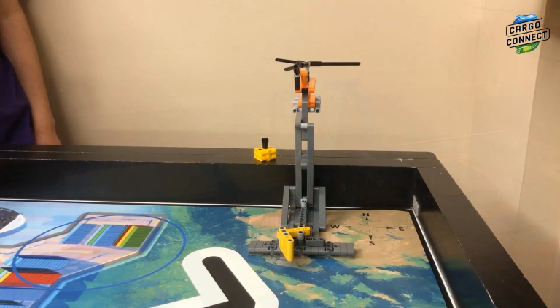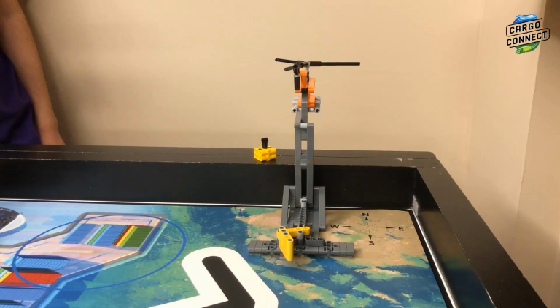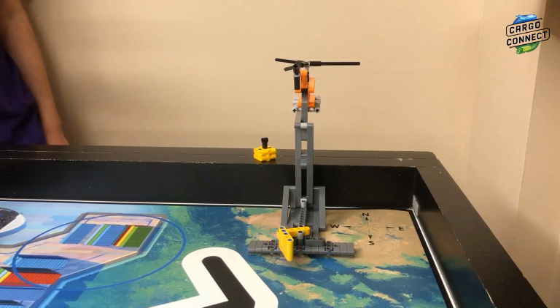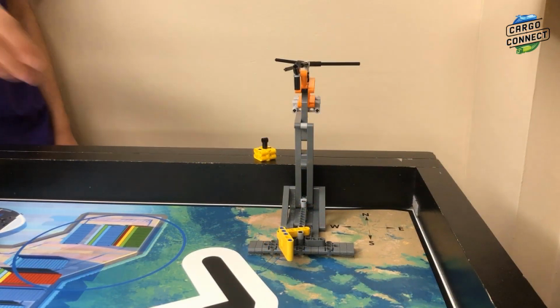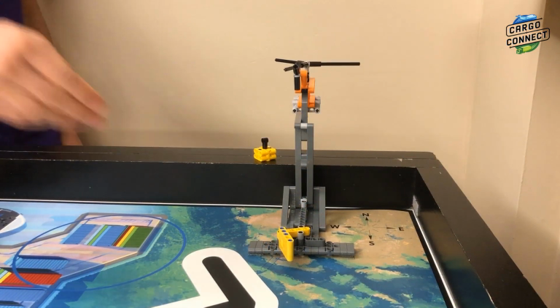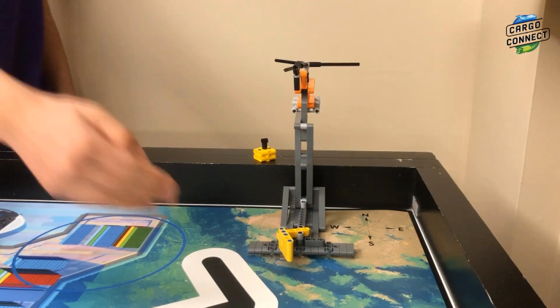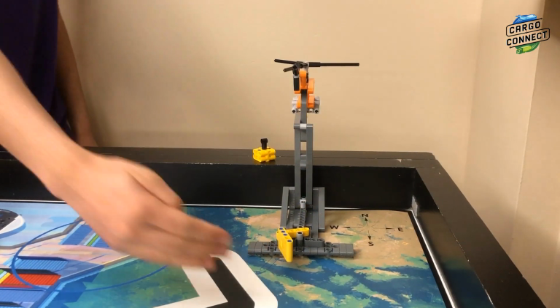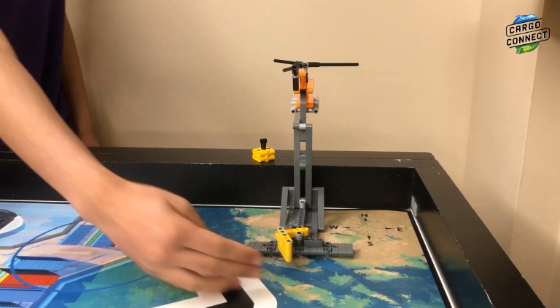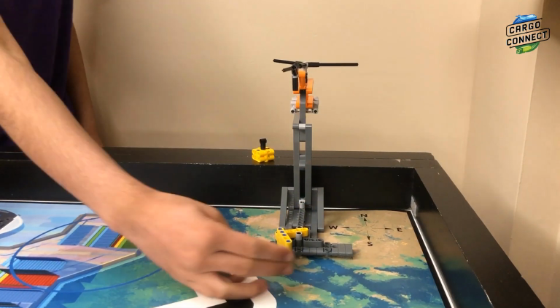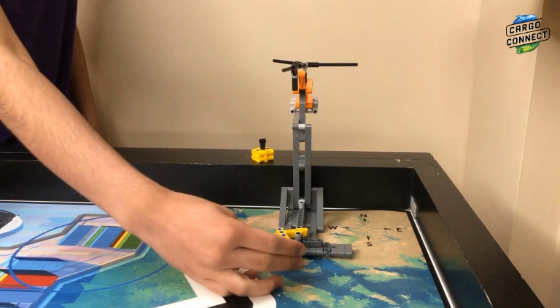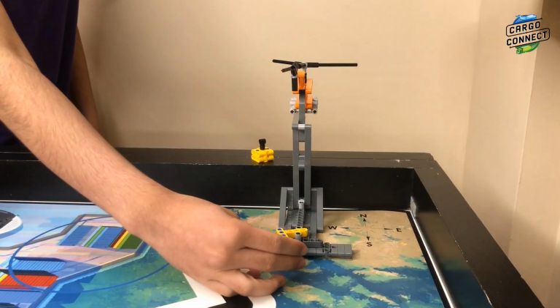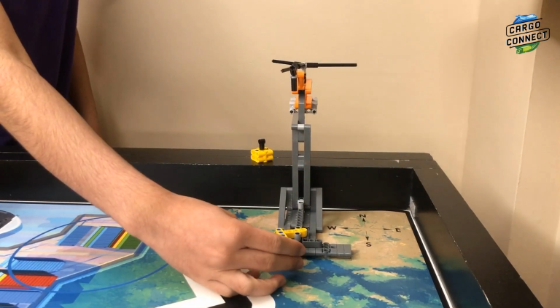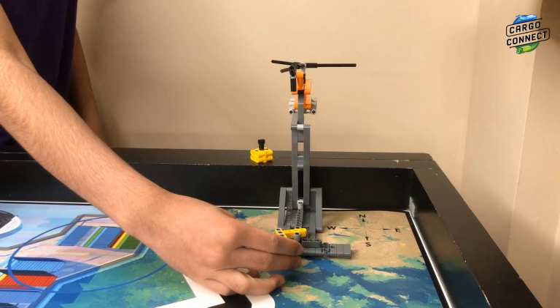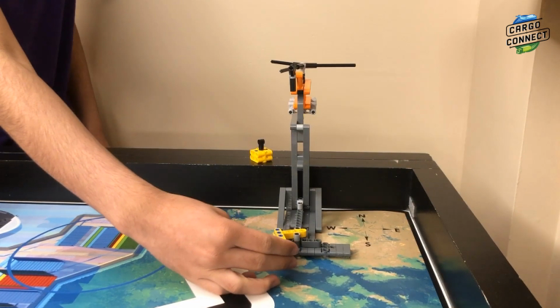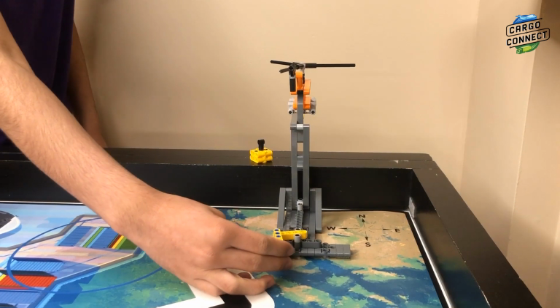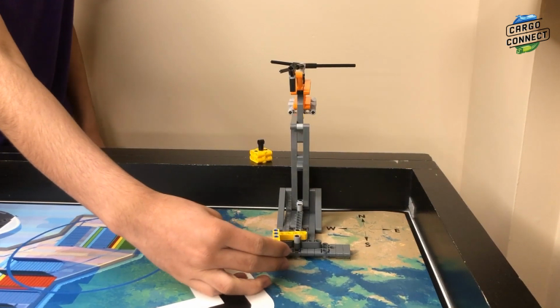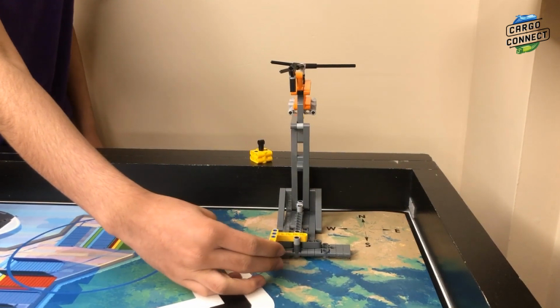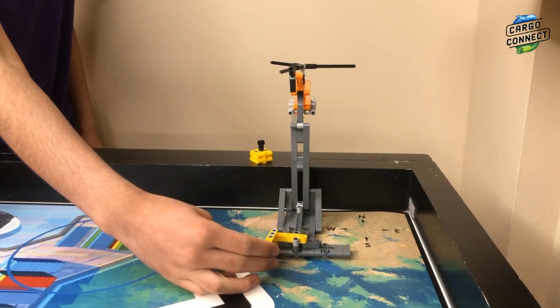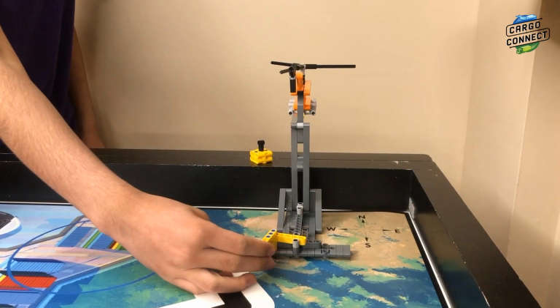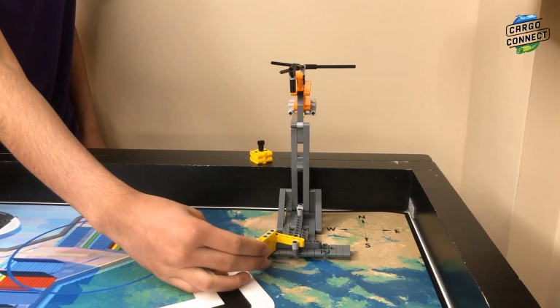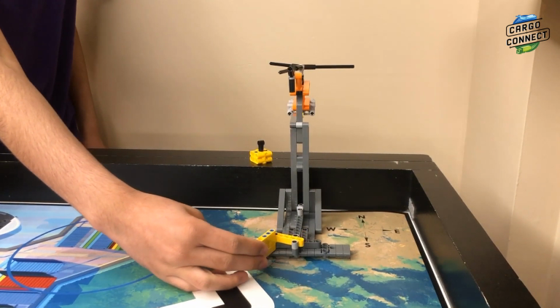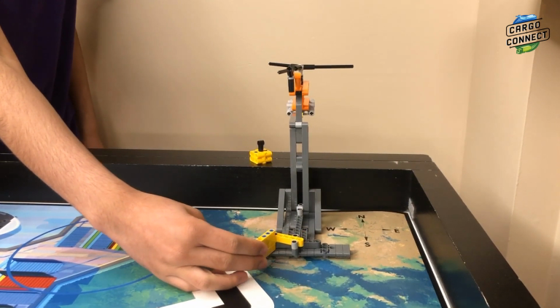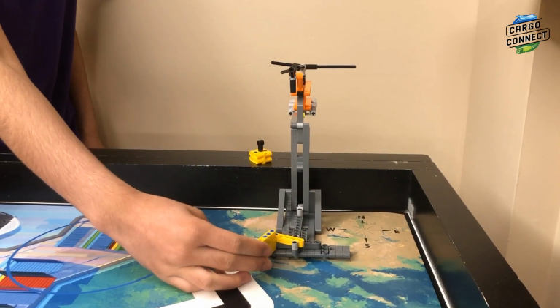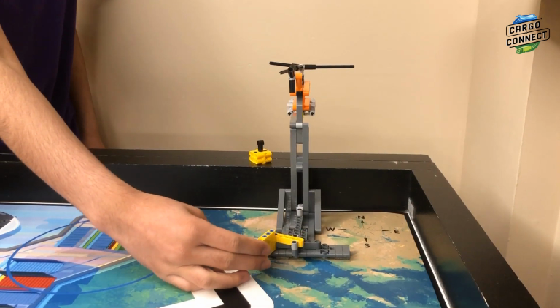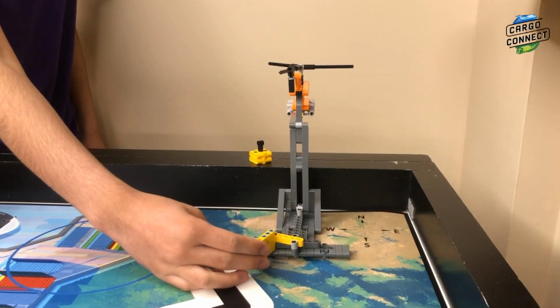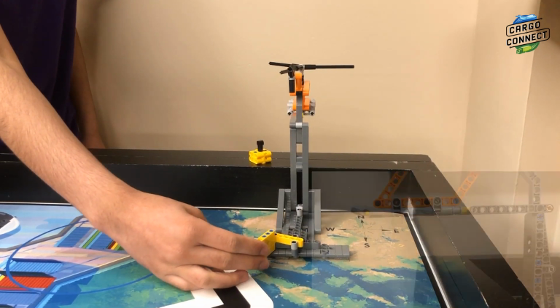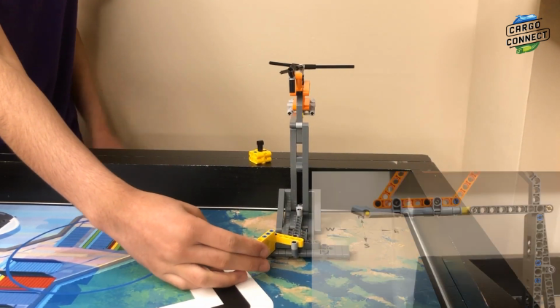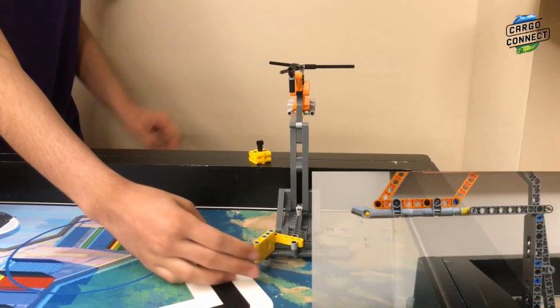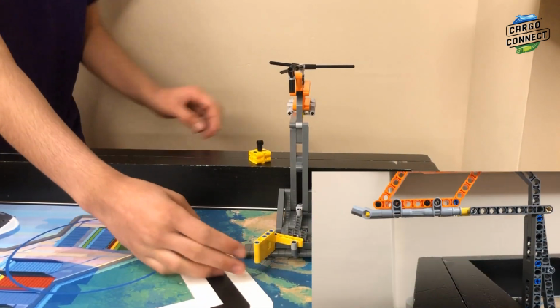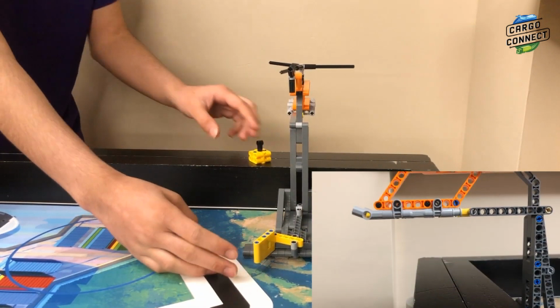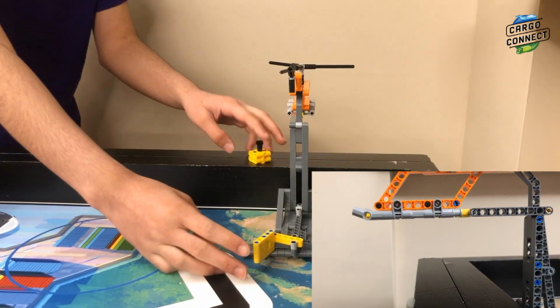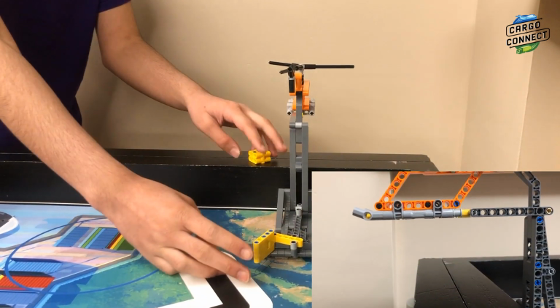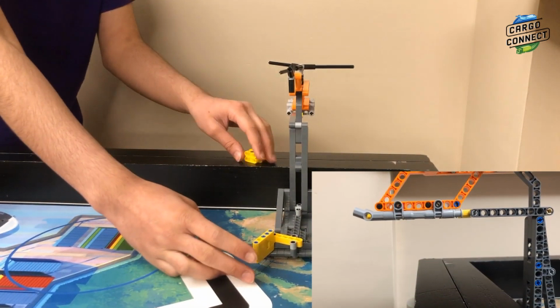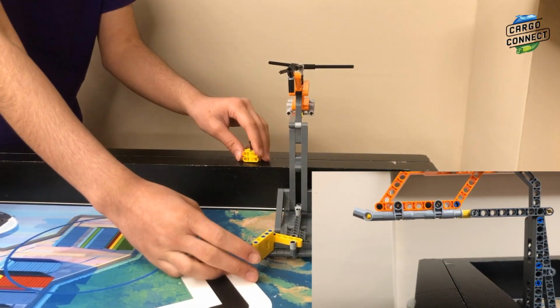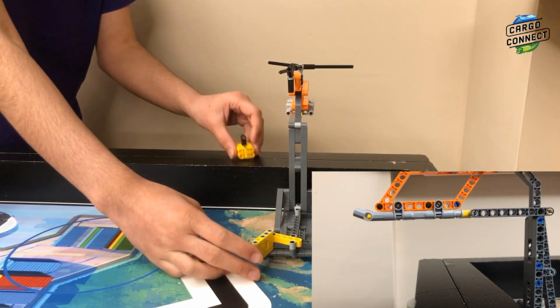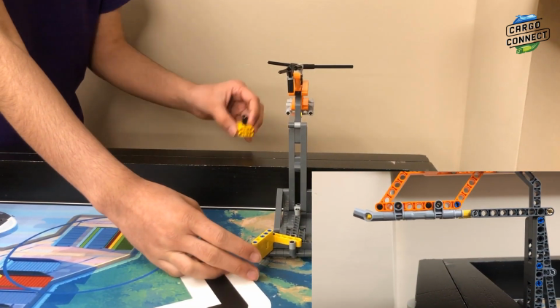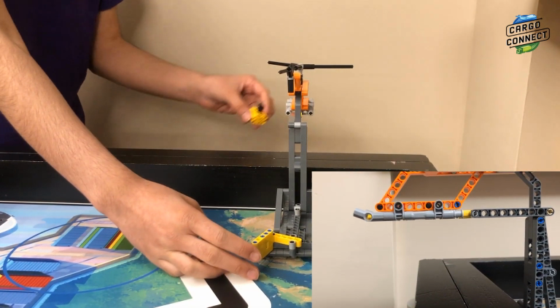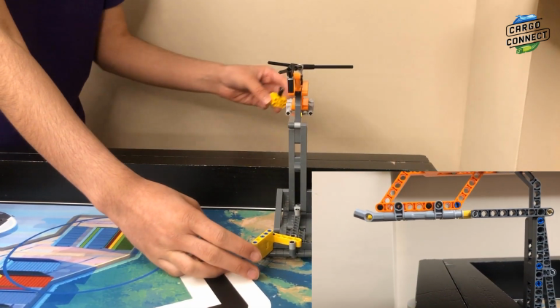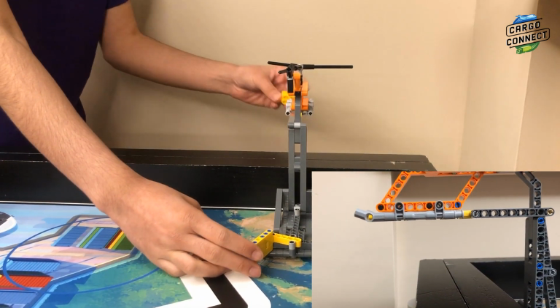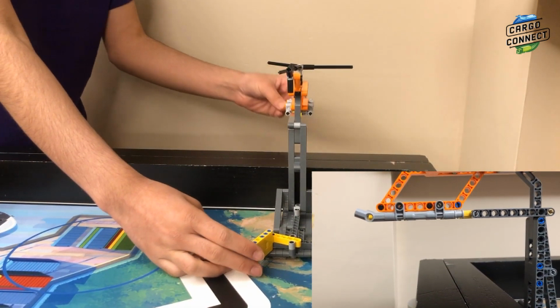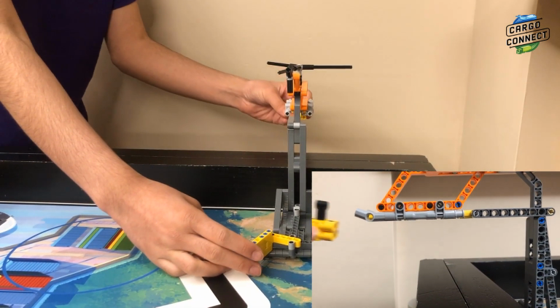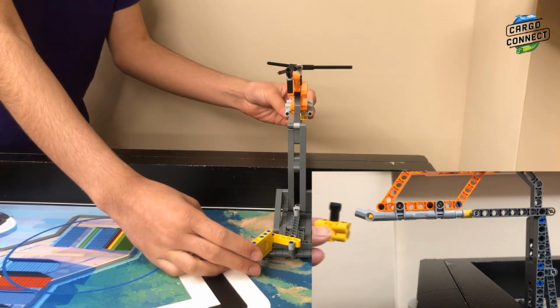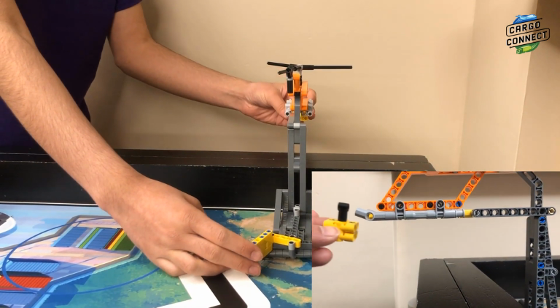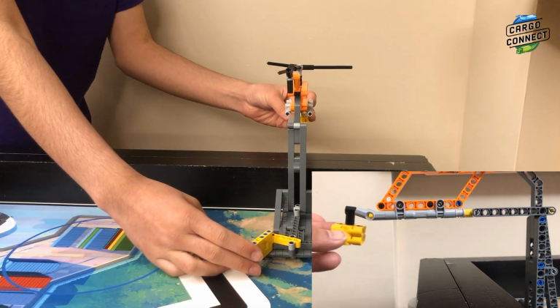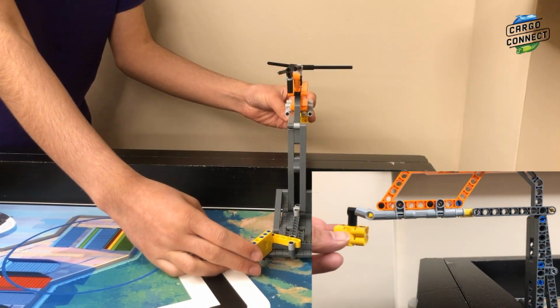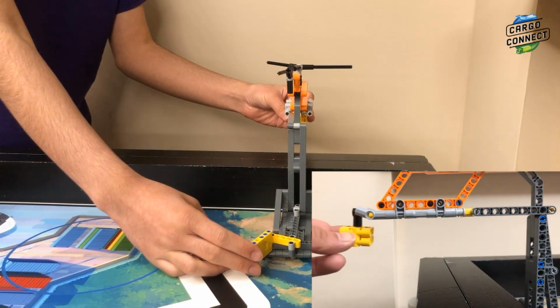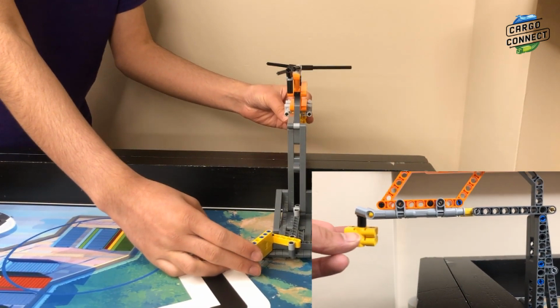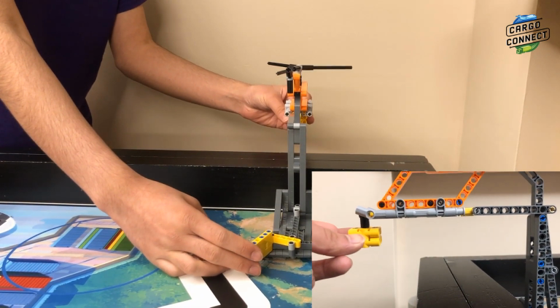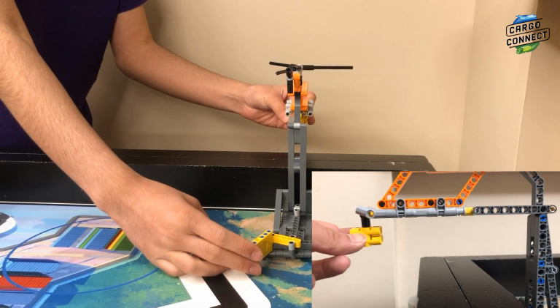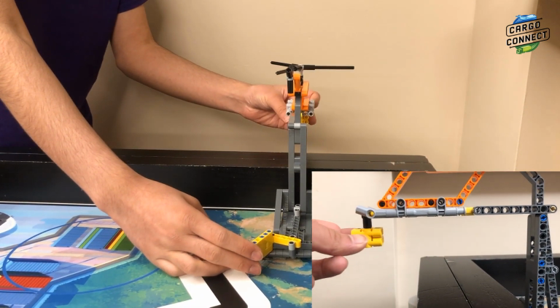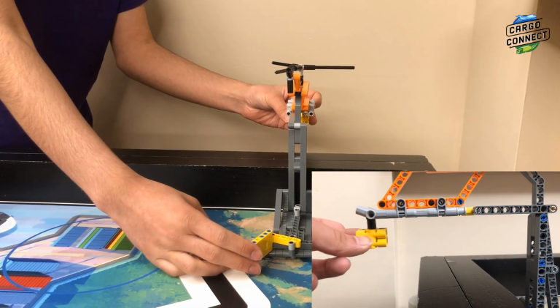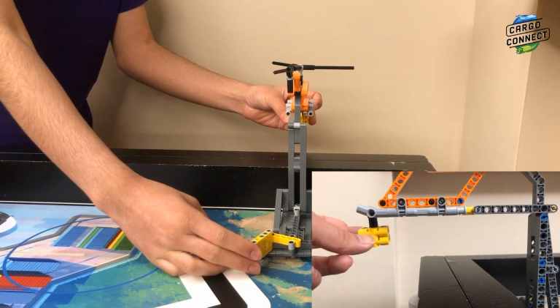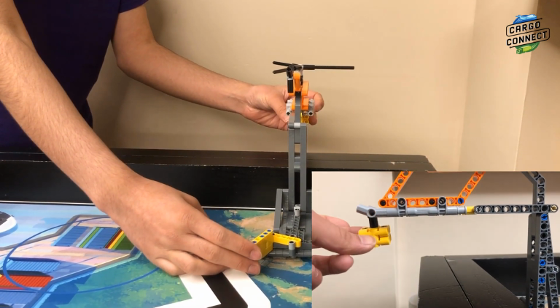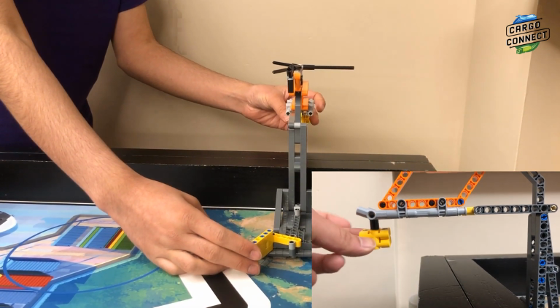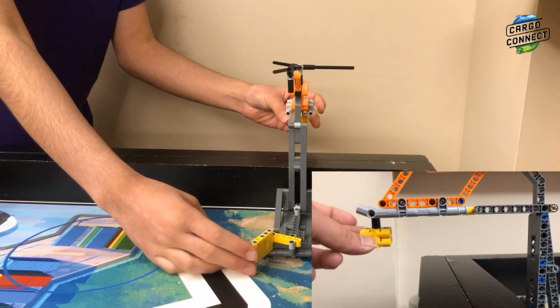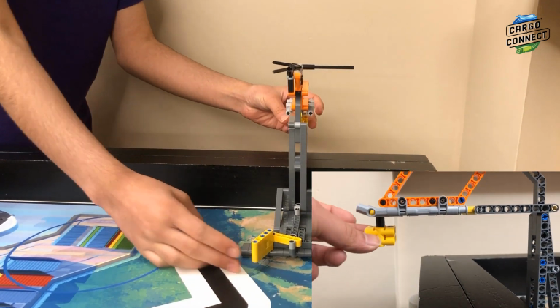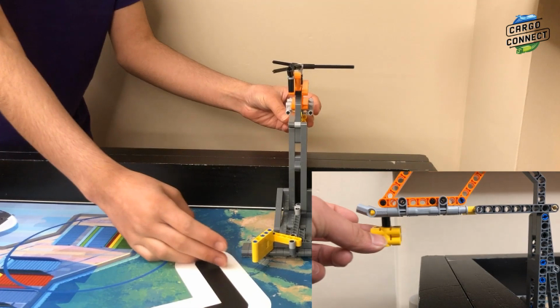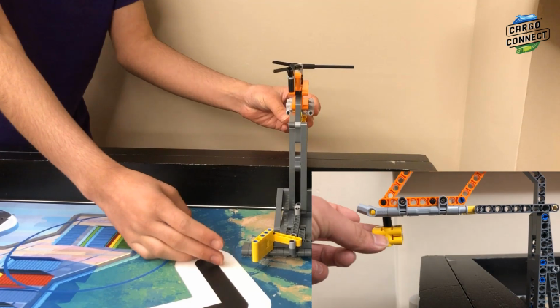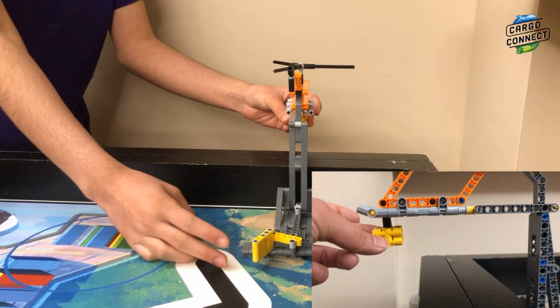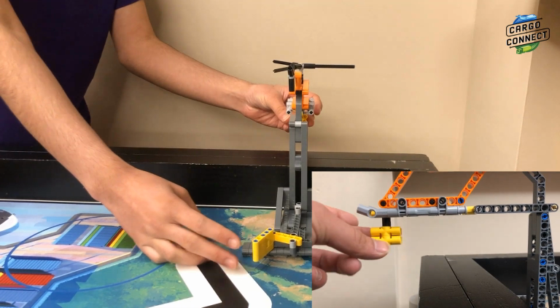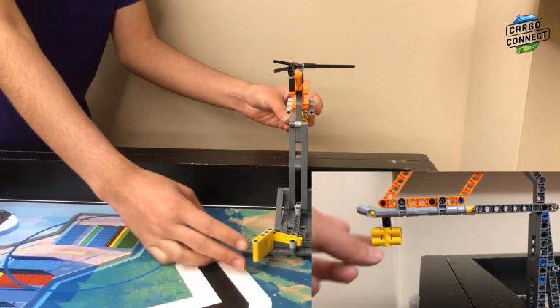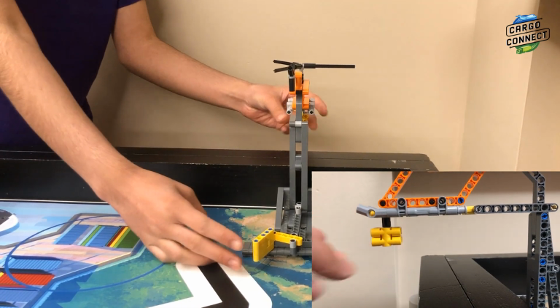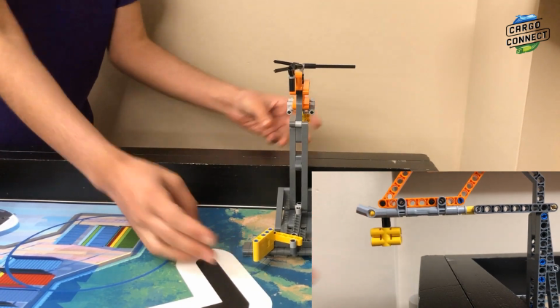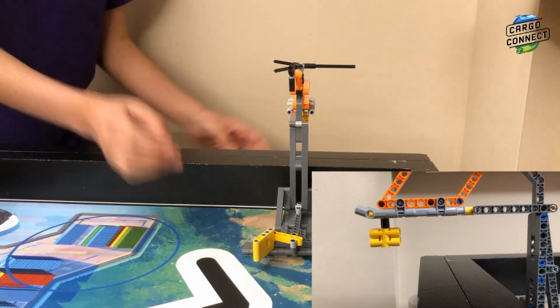For M08 airdrop, move the yellow lever all the way to the west, and load the food package onto the yellow axle on the front of the helicopter.